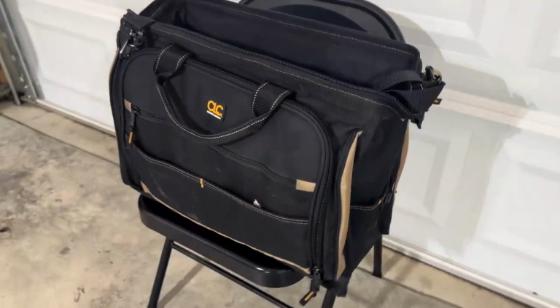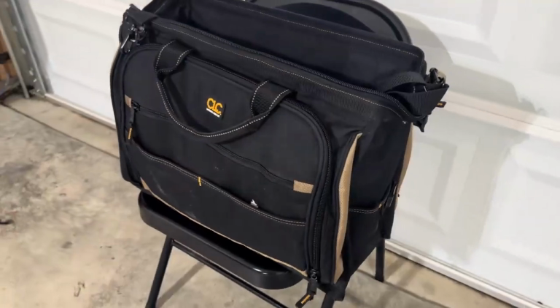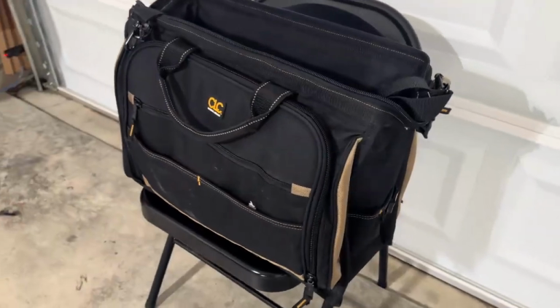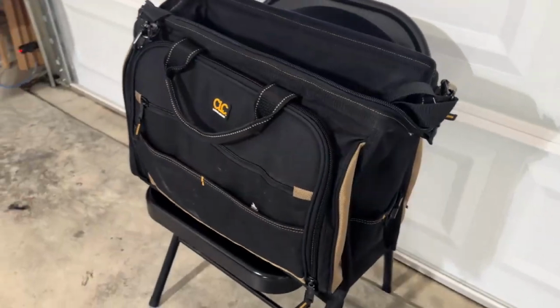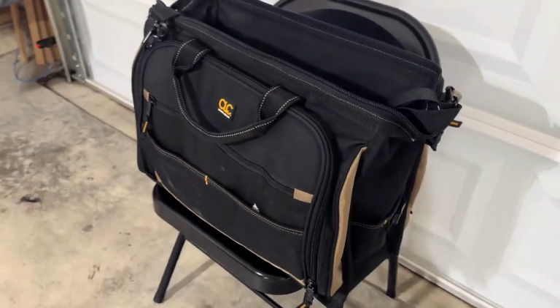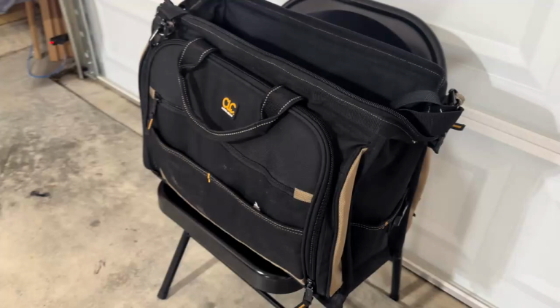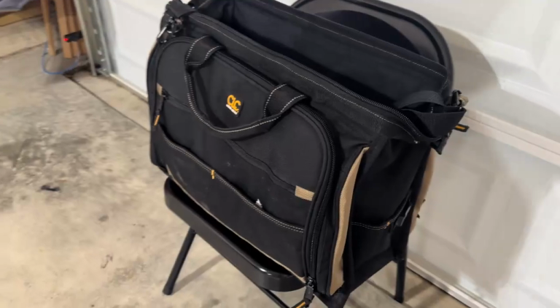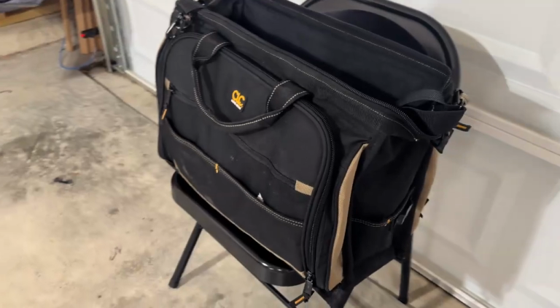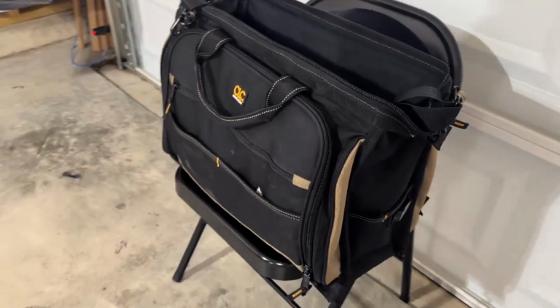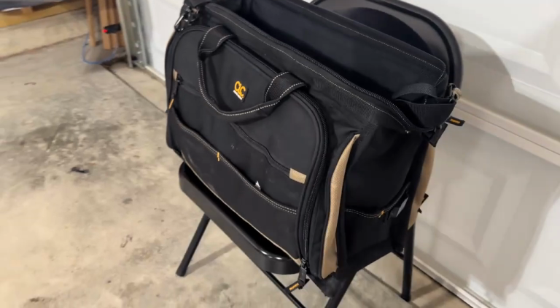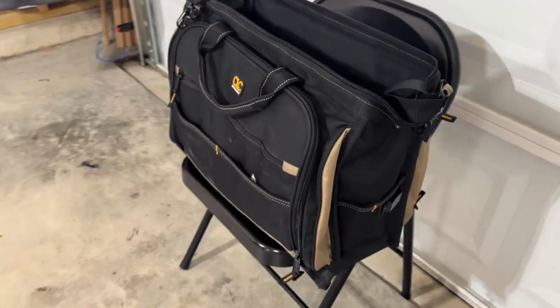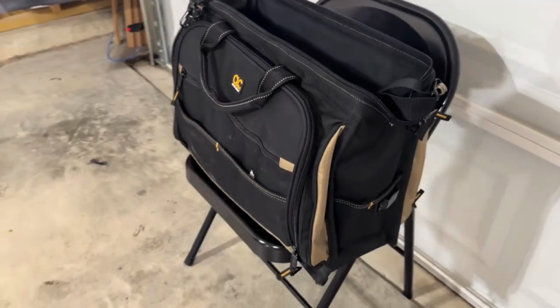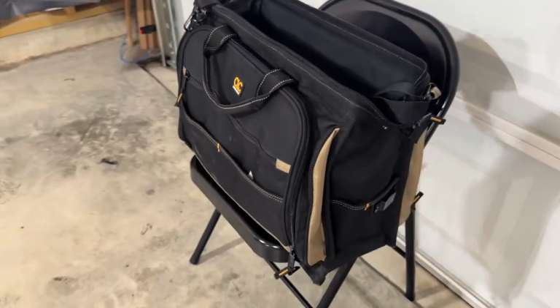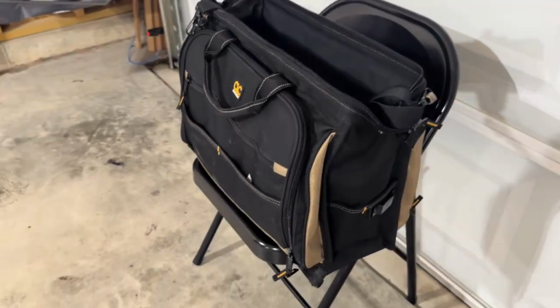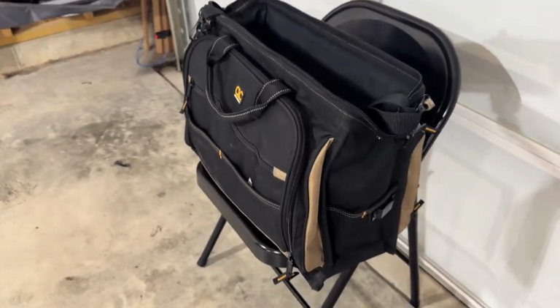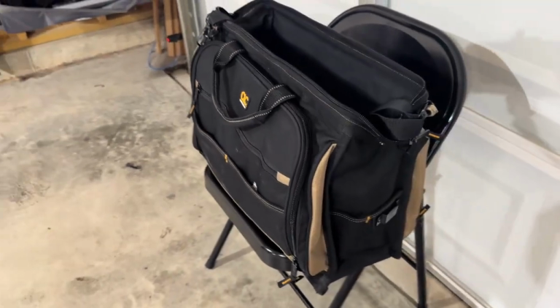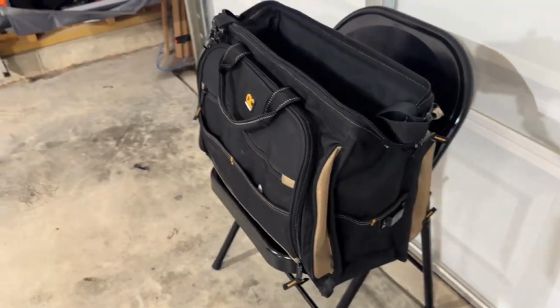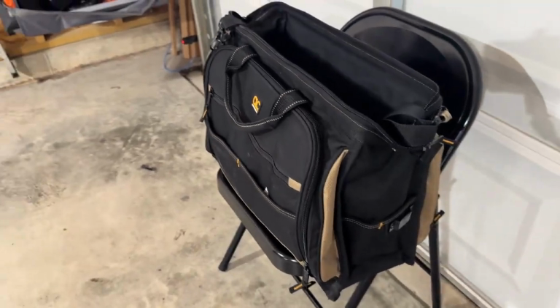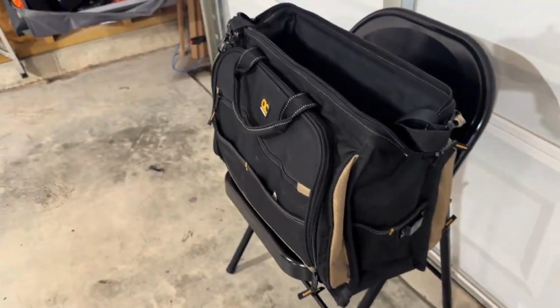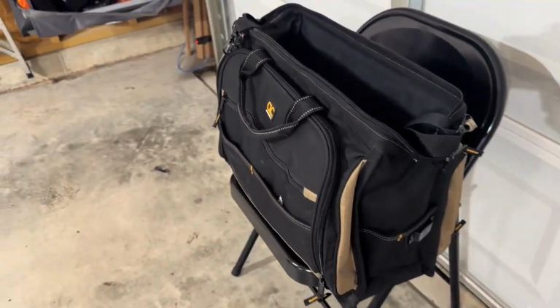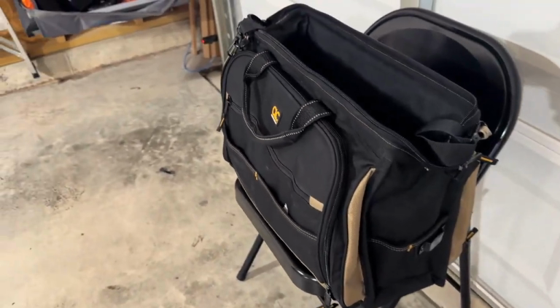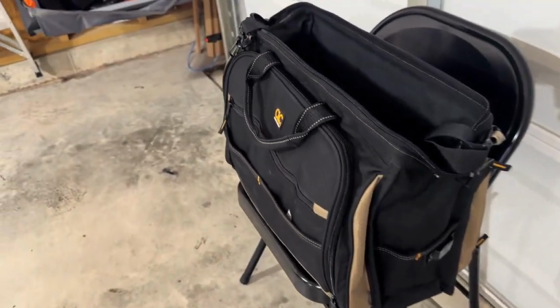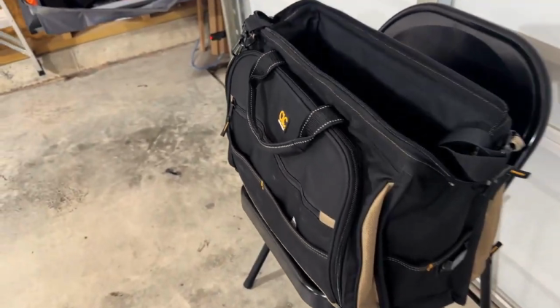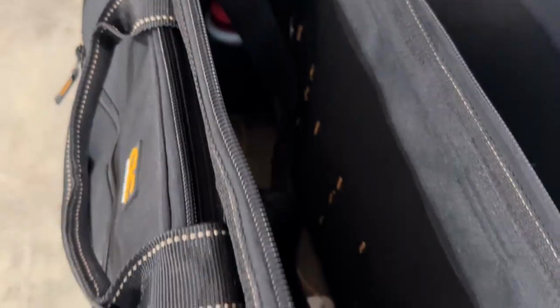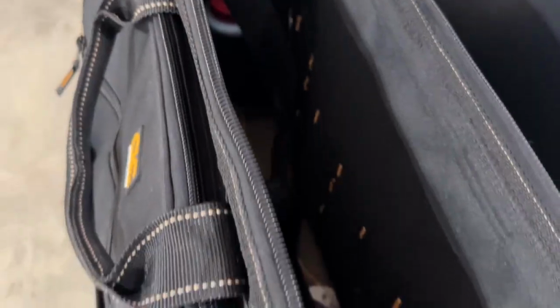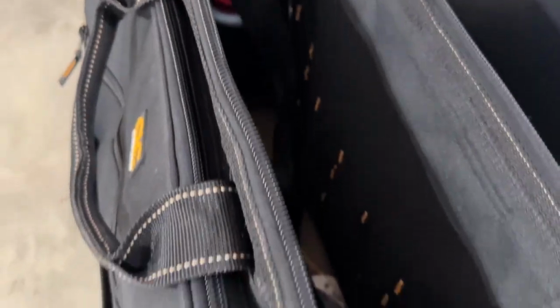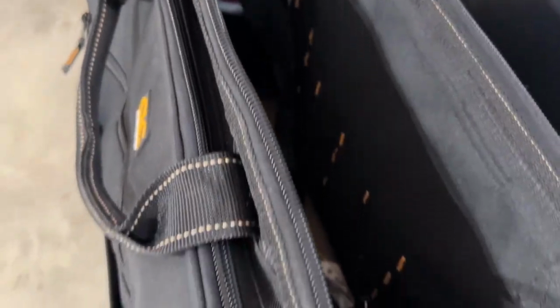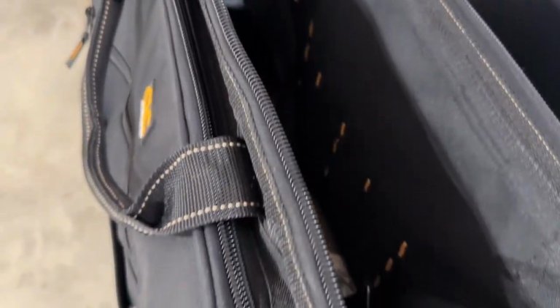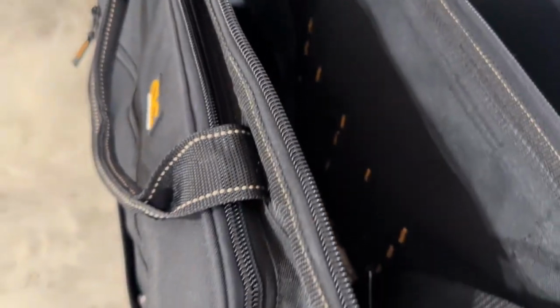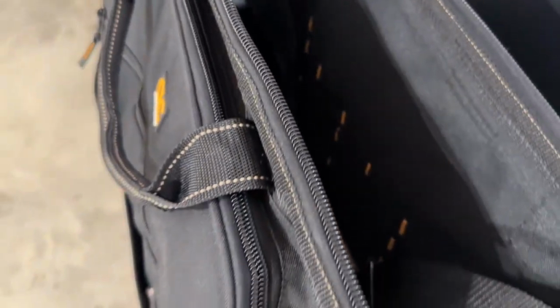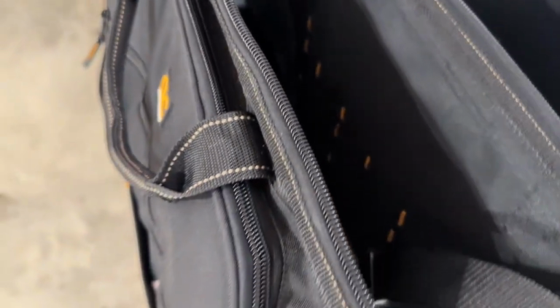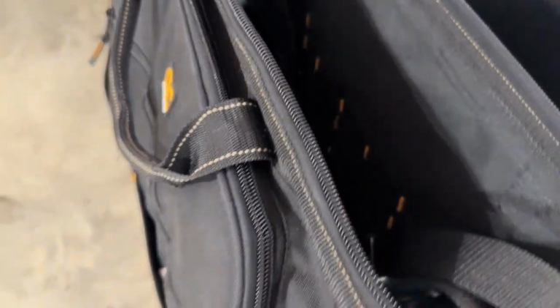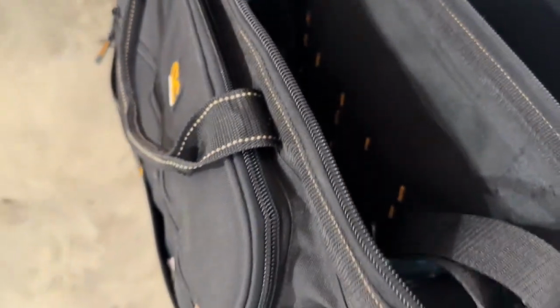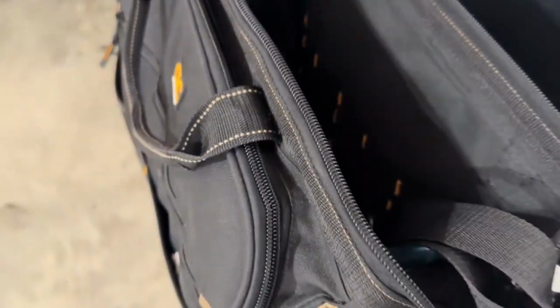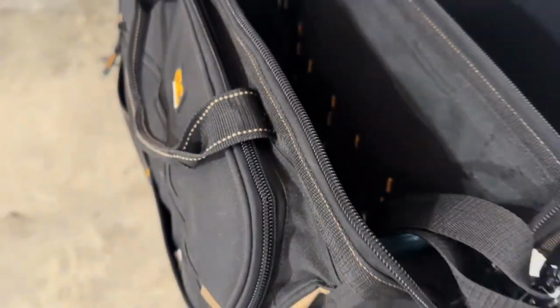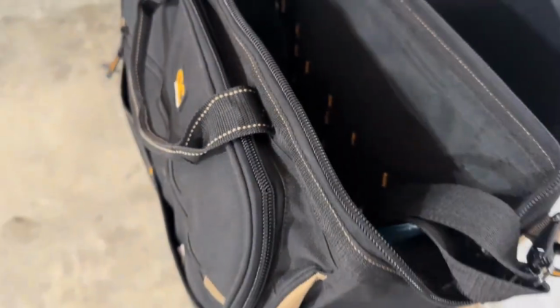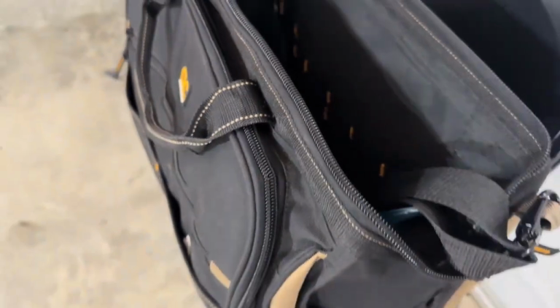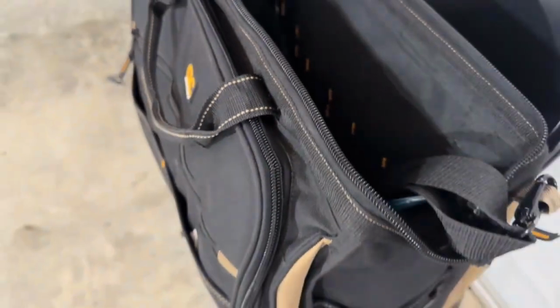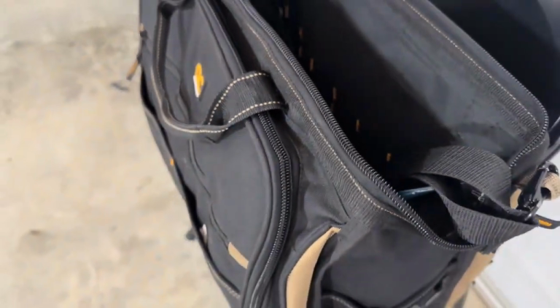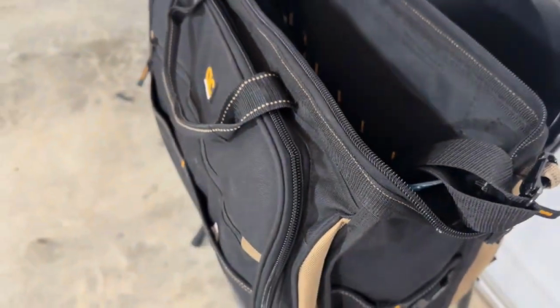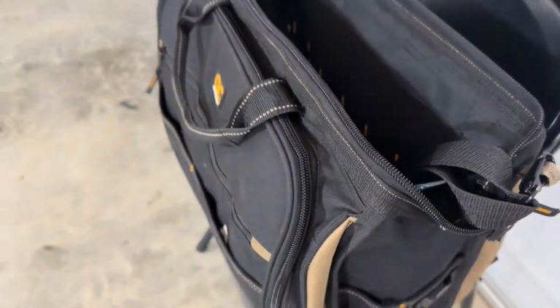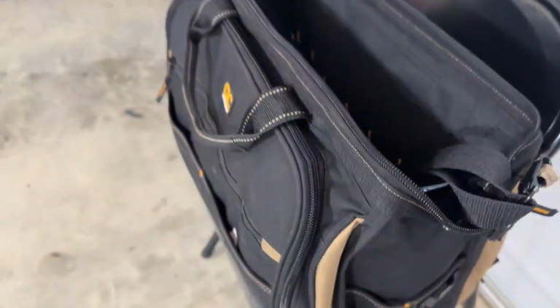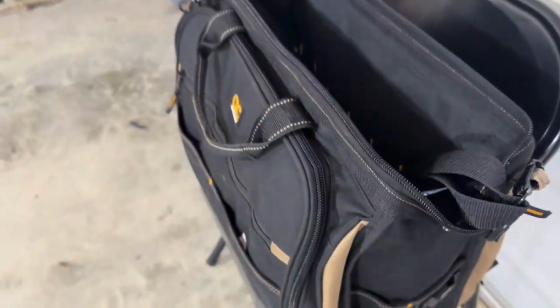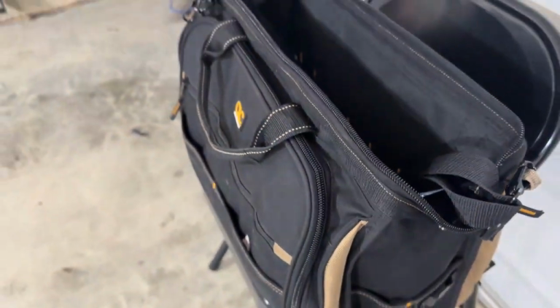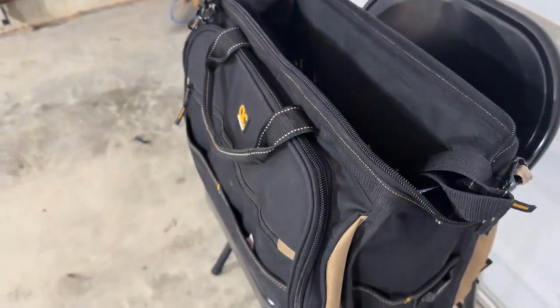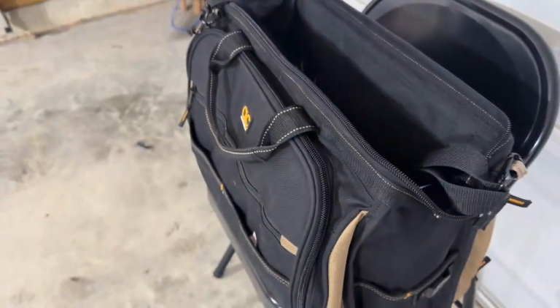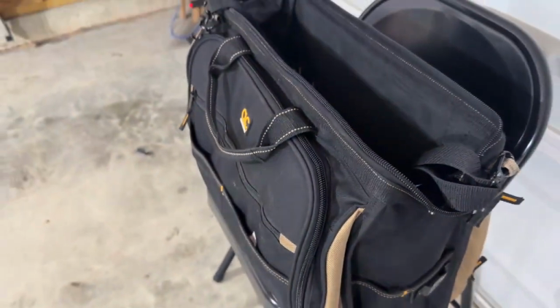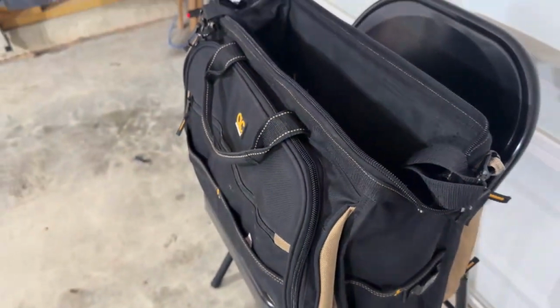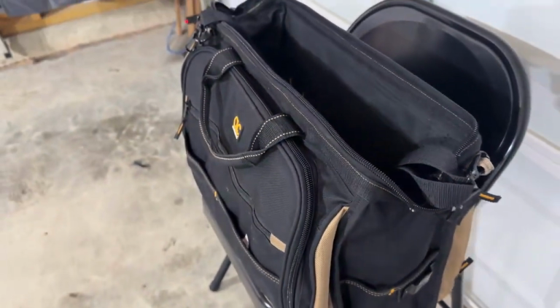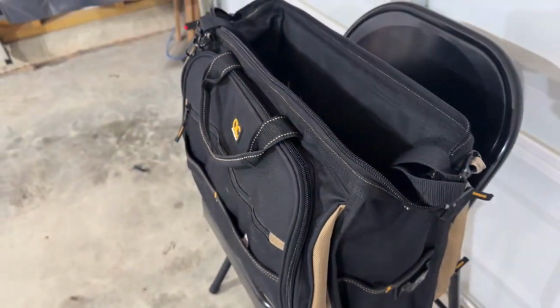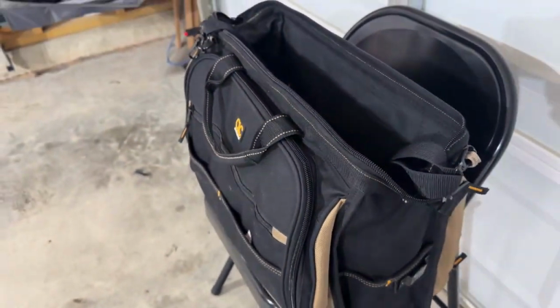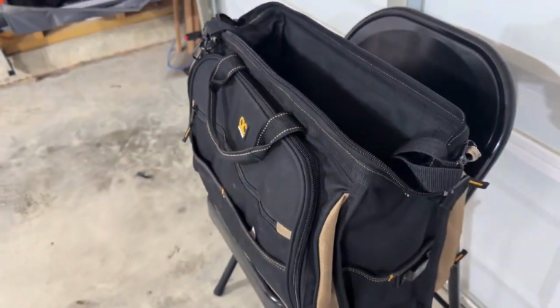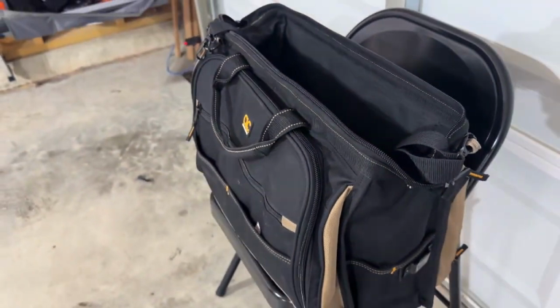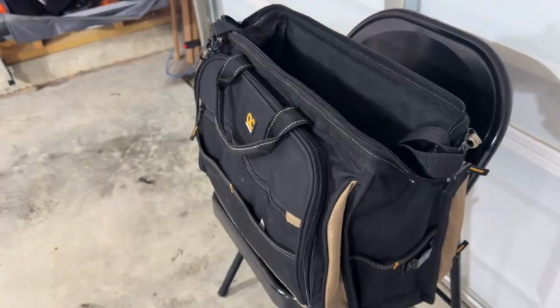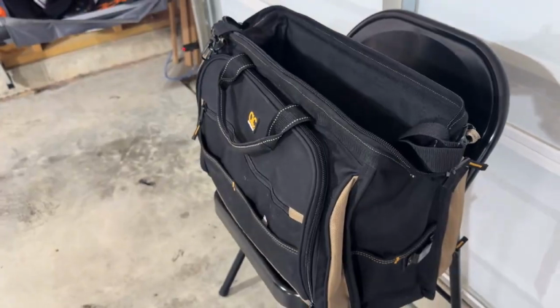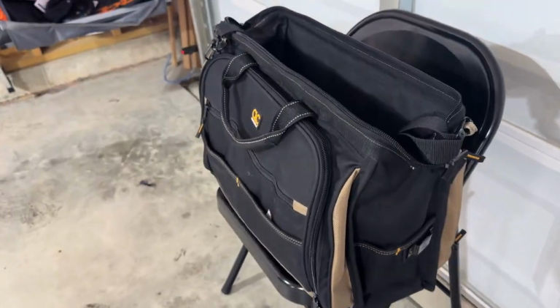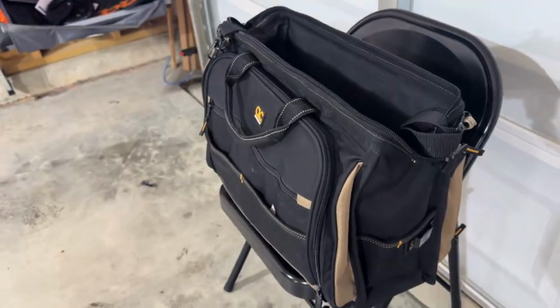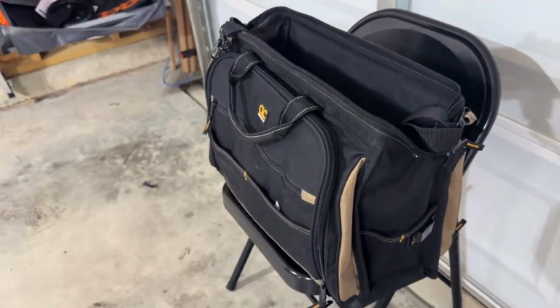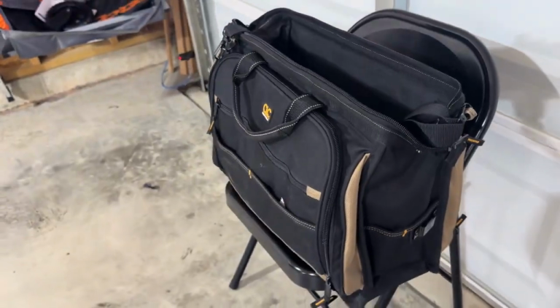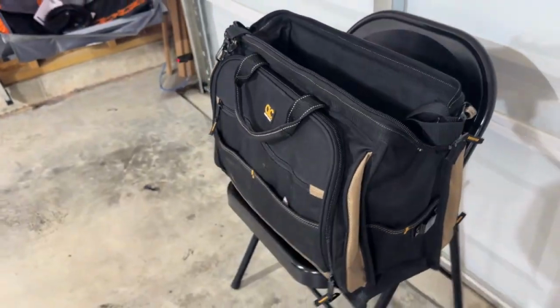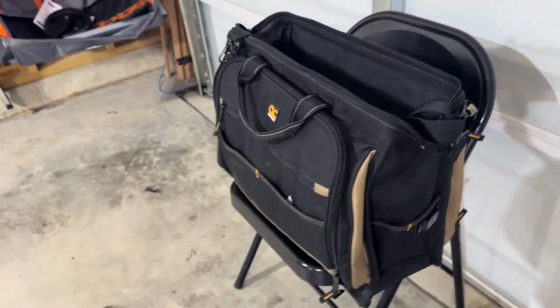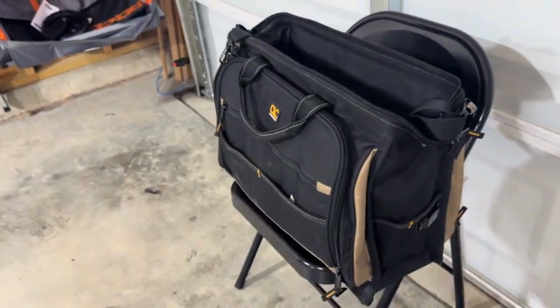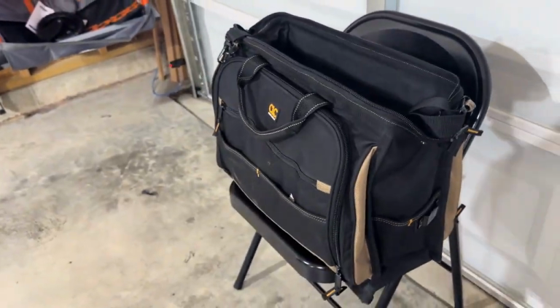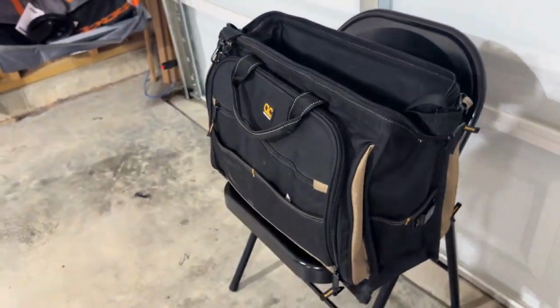Overall, this tool bag has made my projects much more efficient, and I would highly recommend it. I absolutely would give this product a 5-star rating.